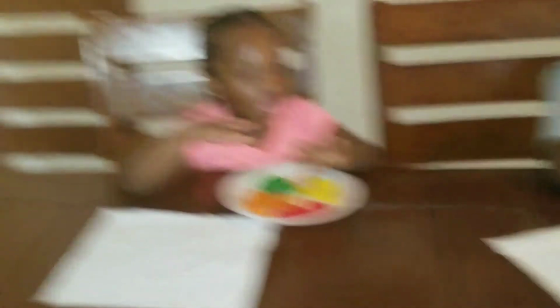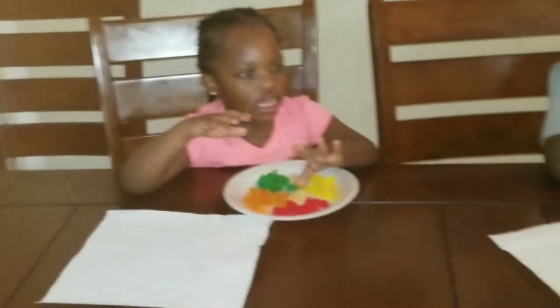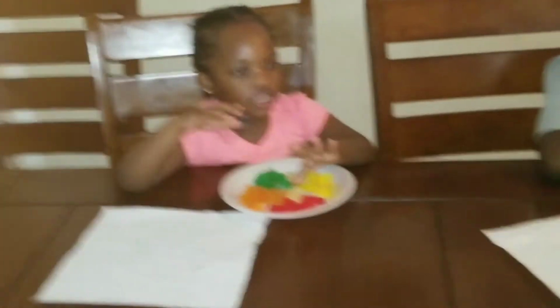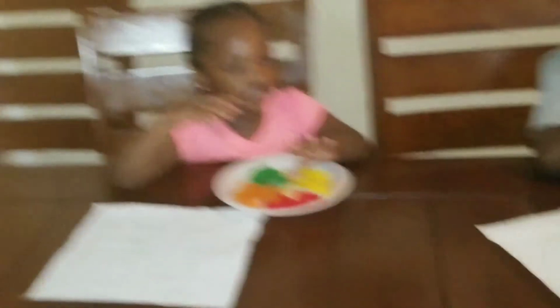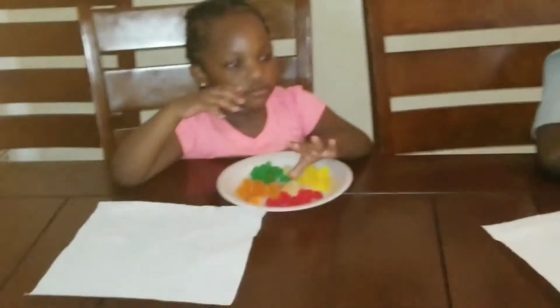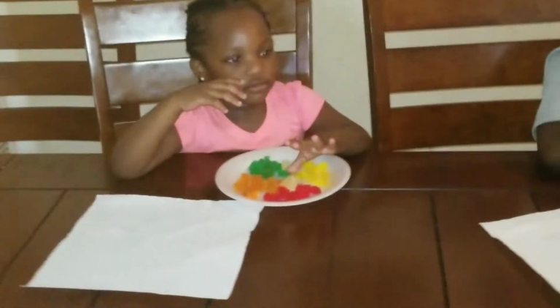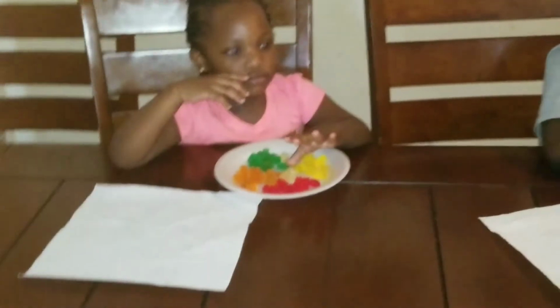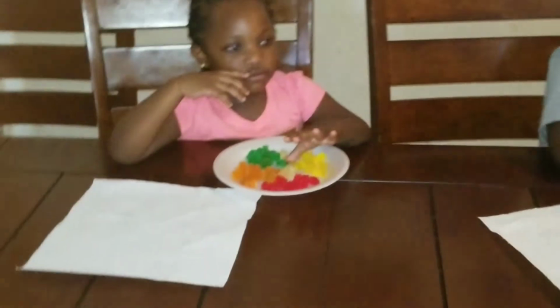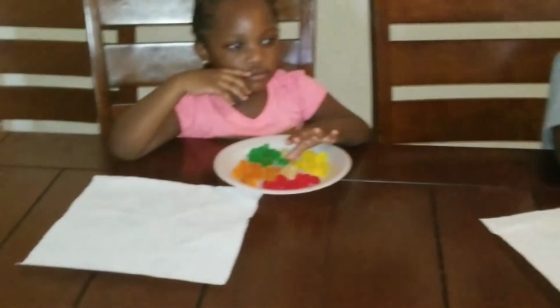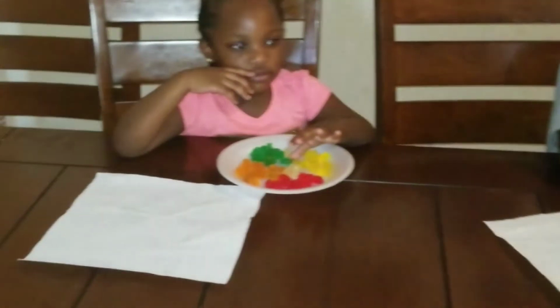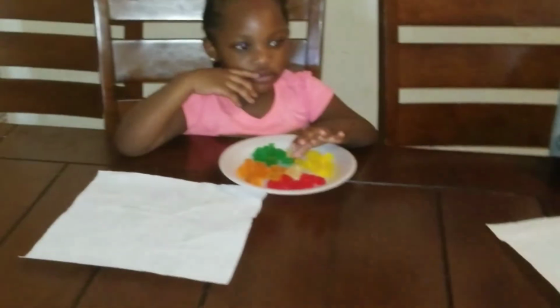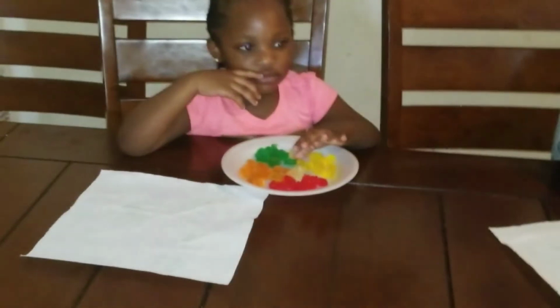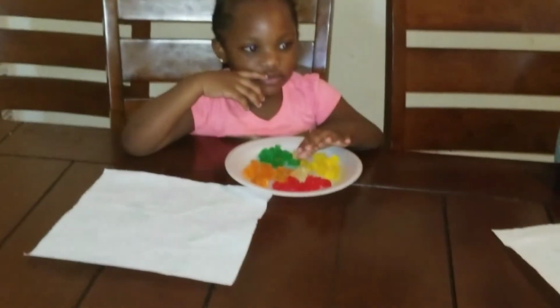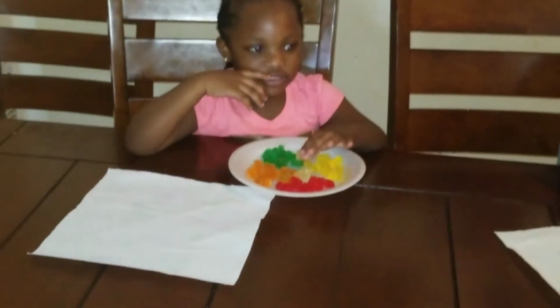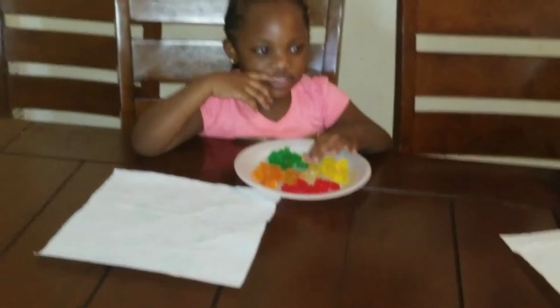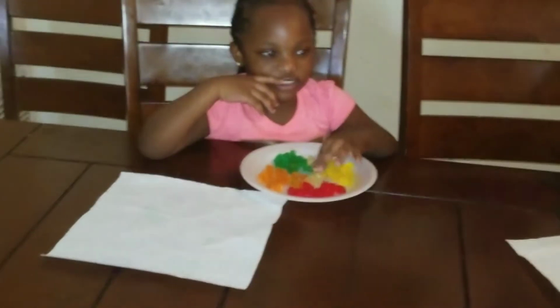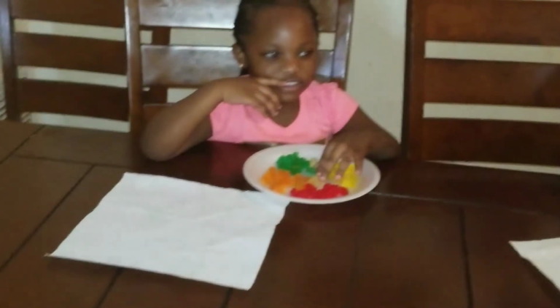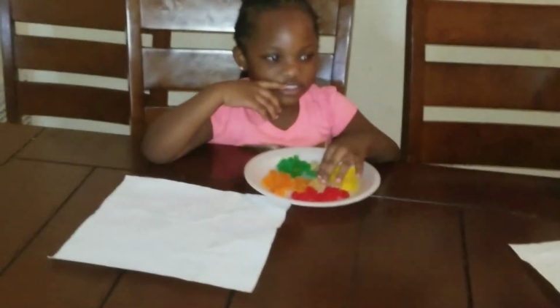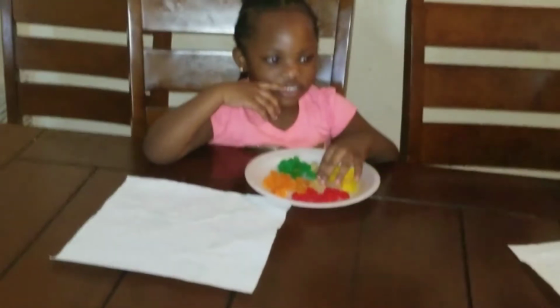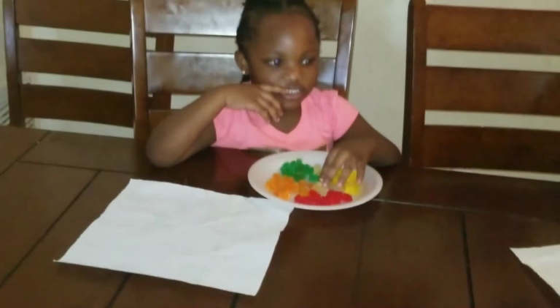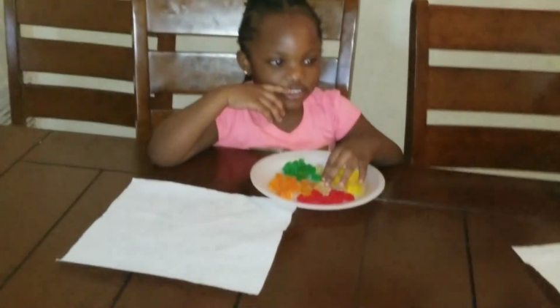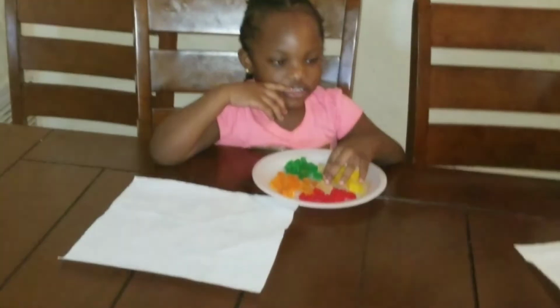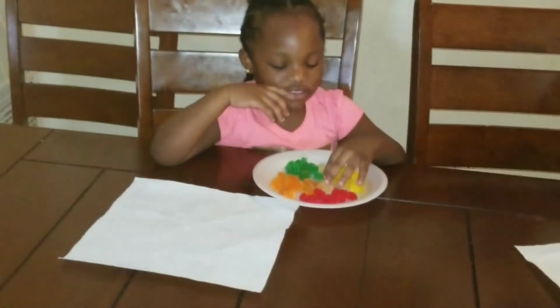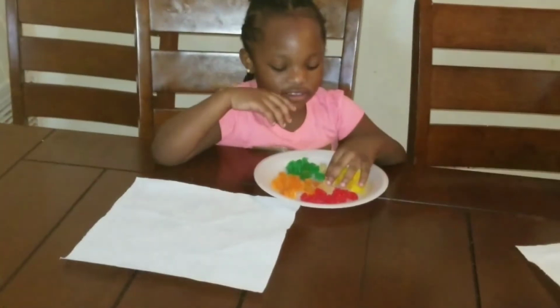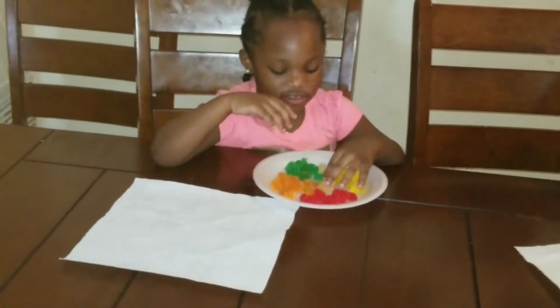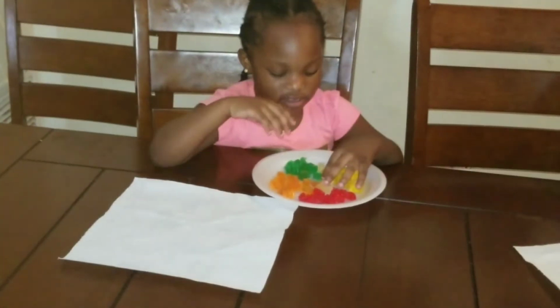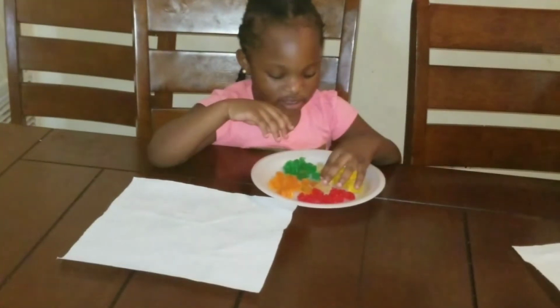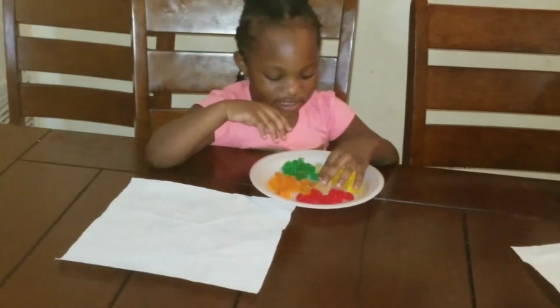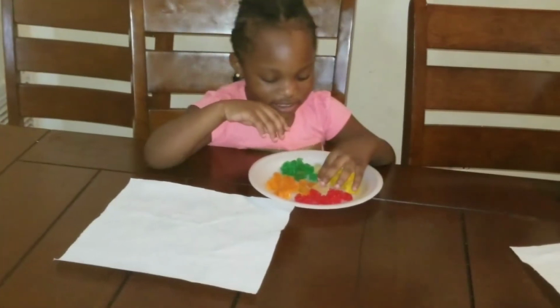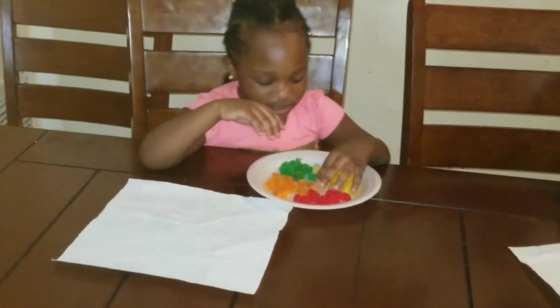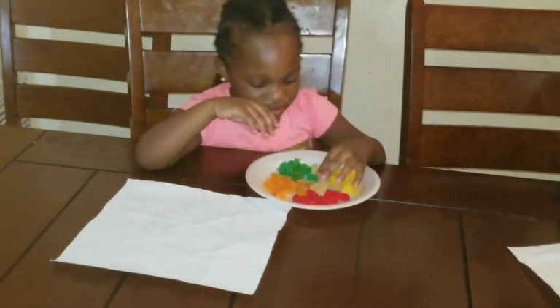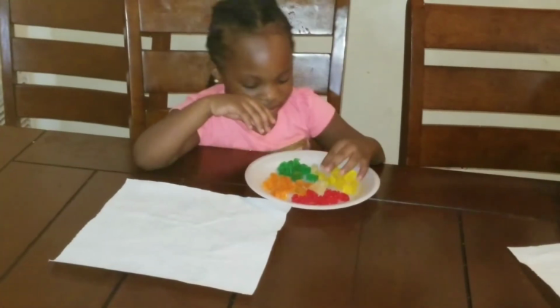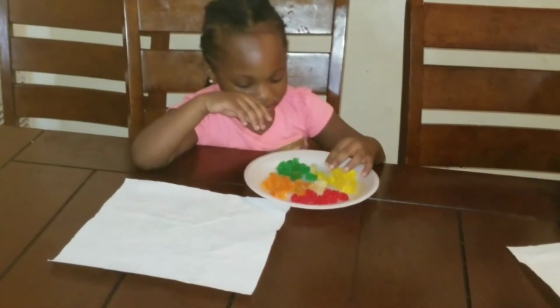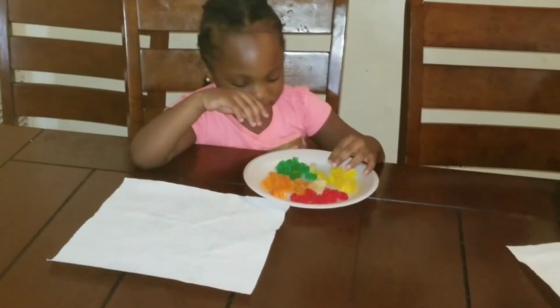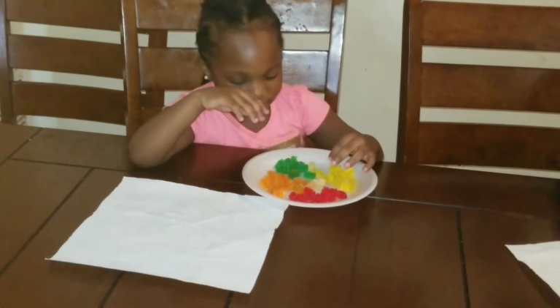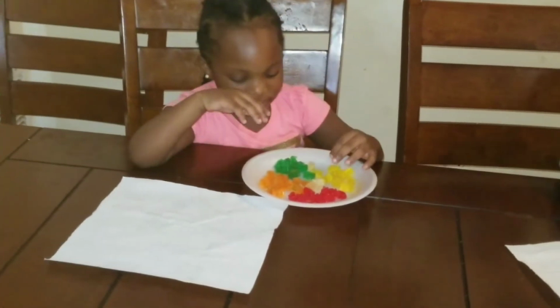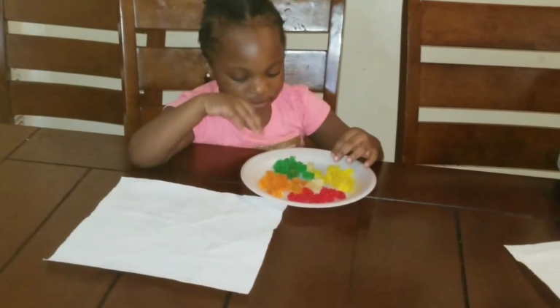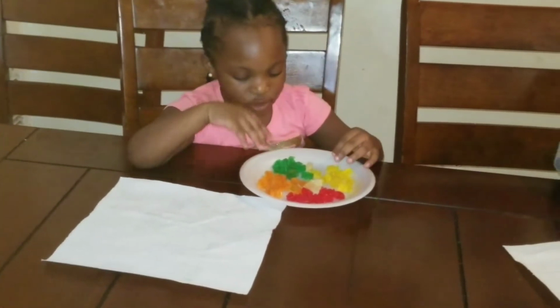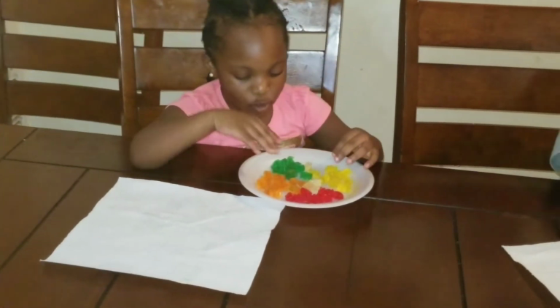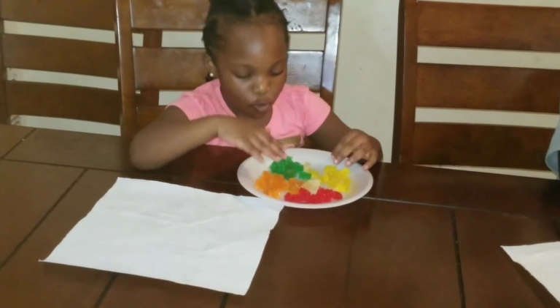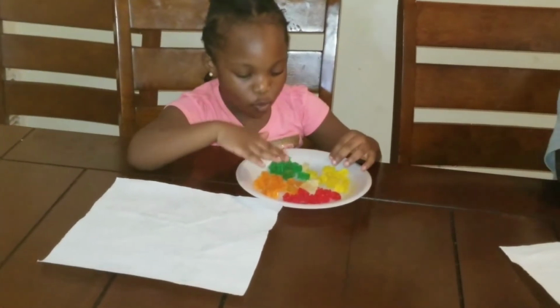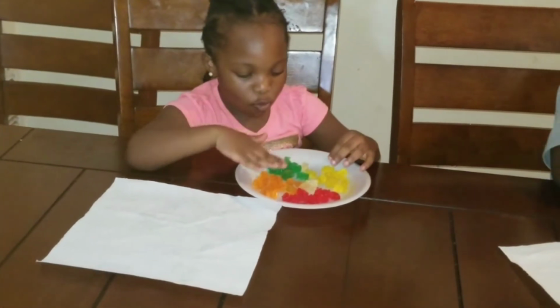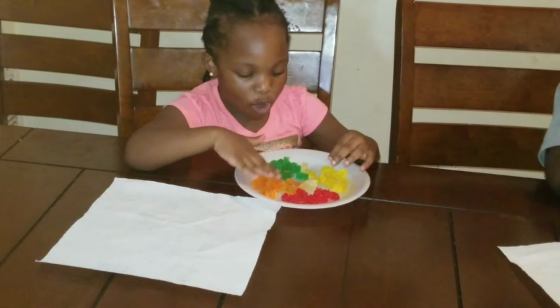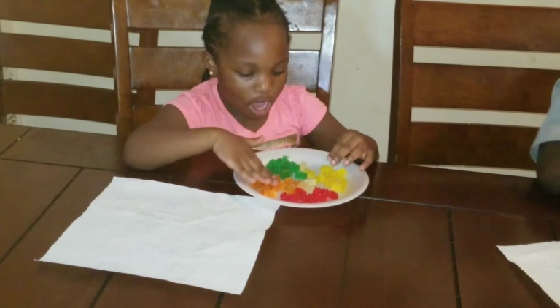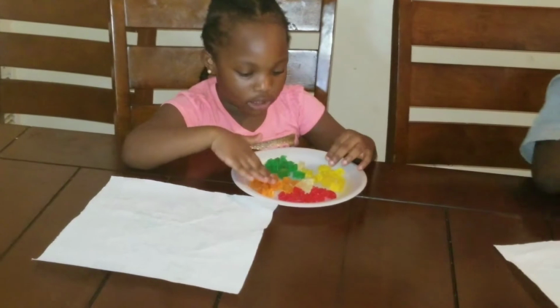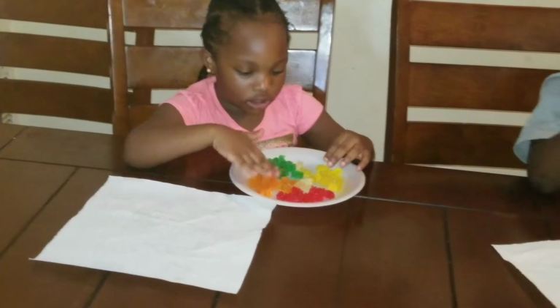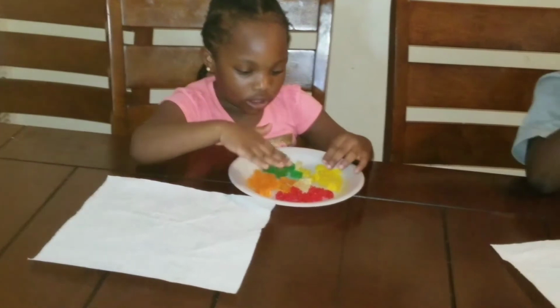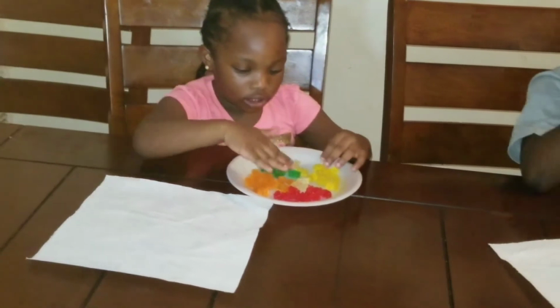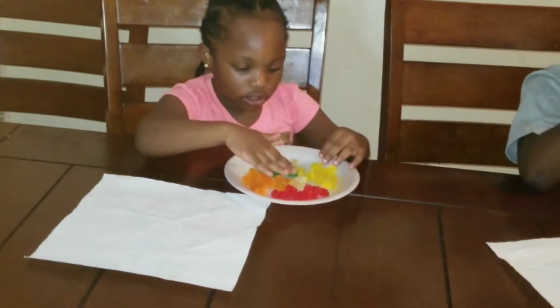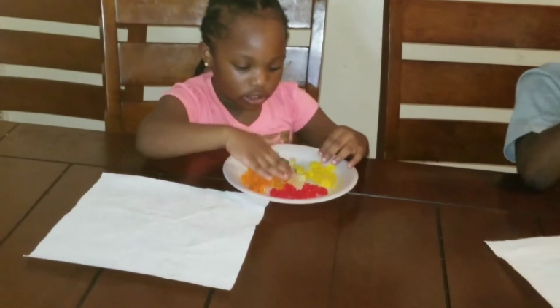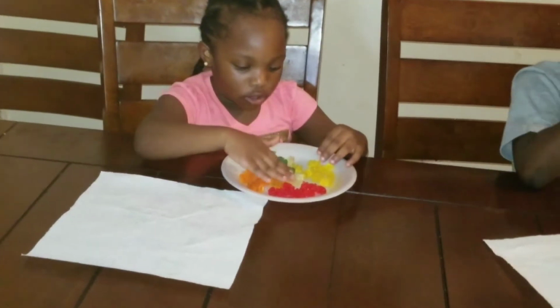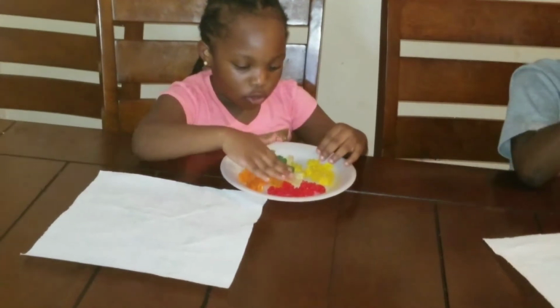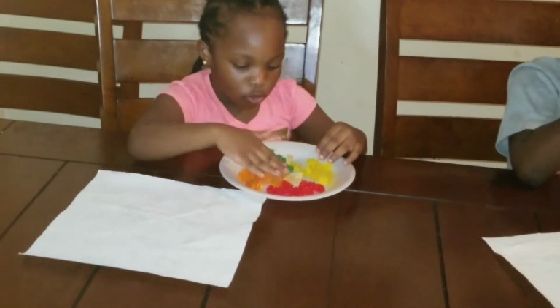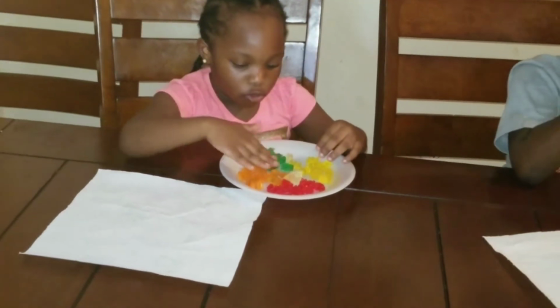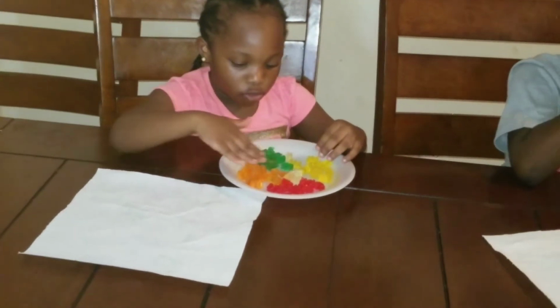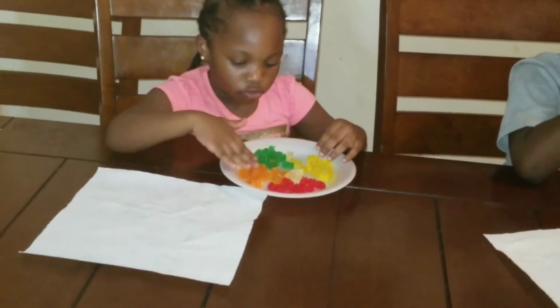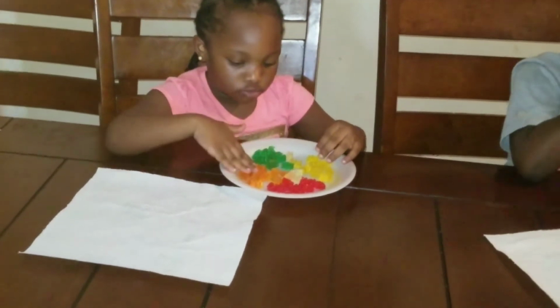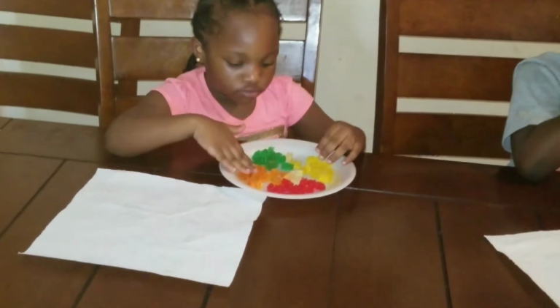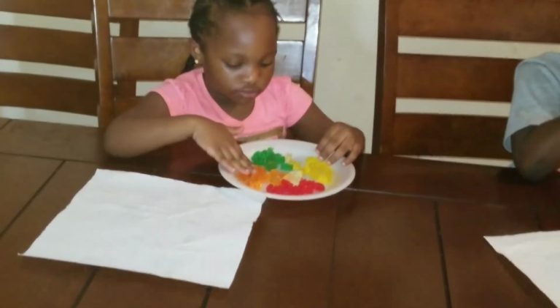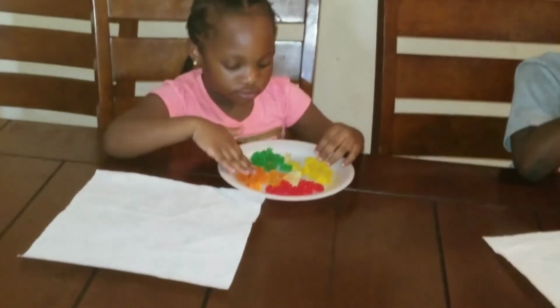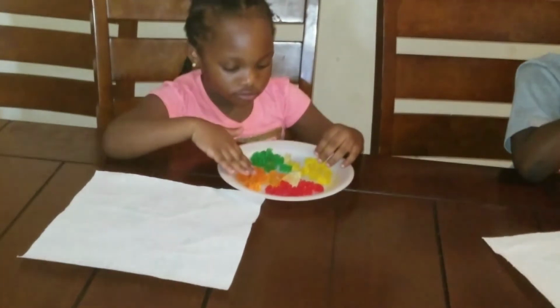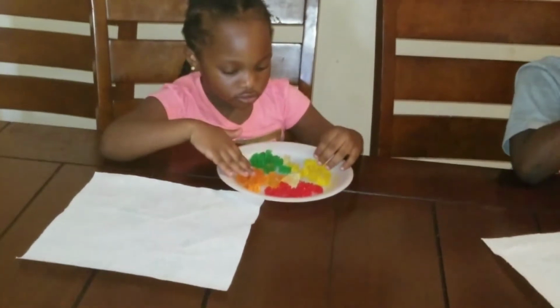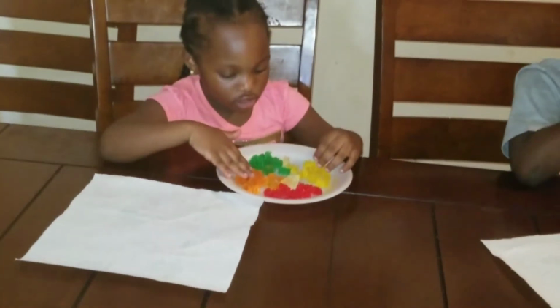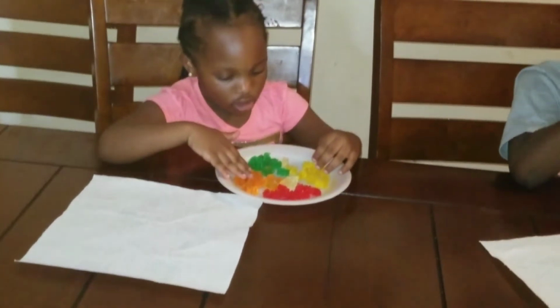Tell them what you're going to be doing. Counting and identifying the colors of the gummy bears.